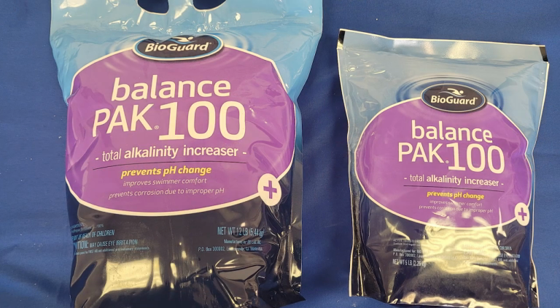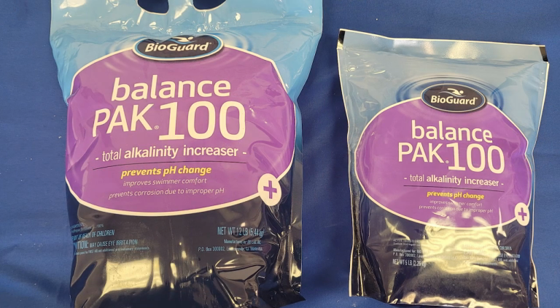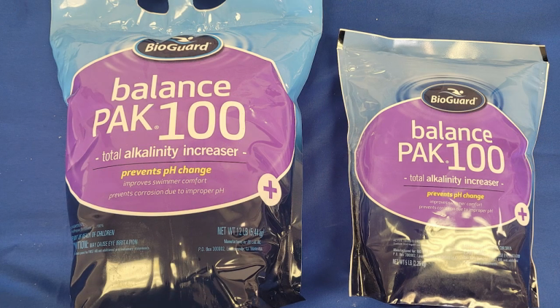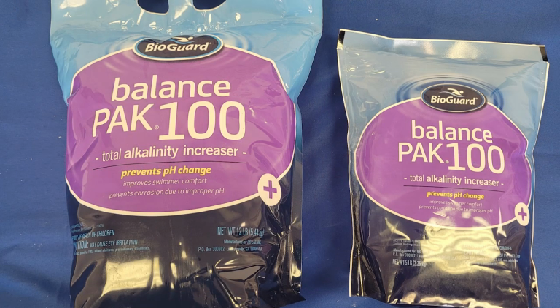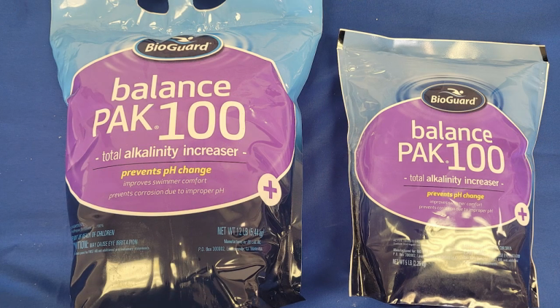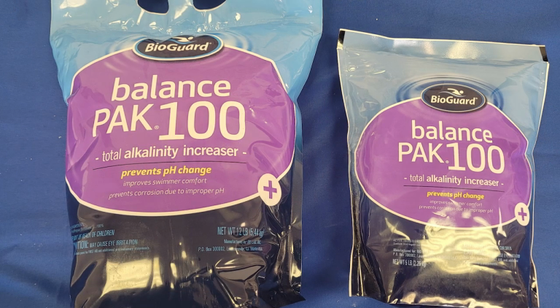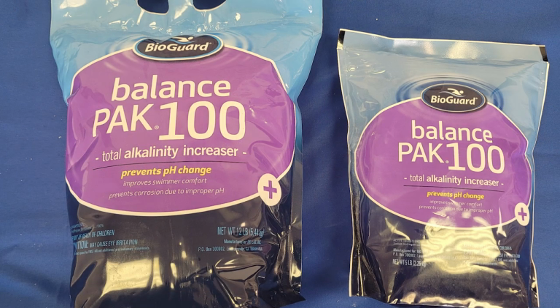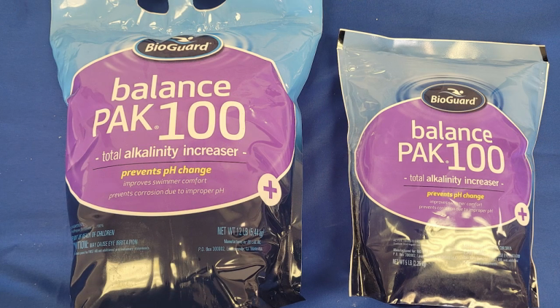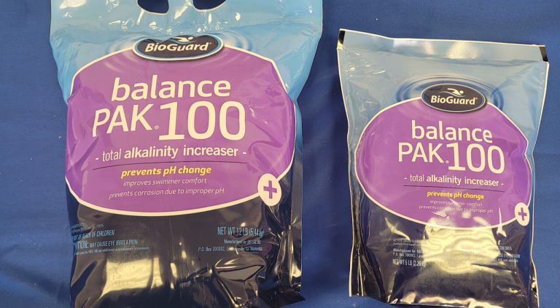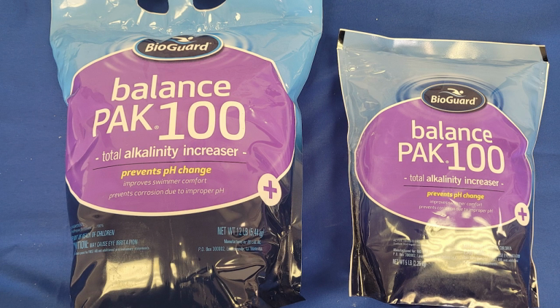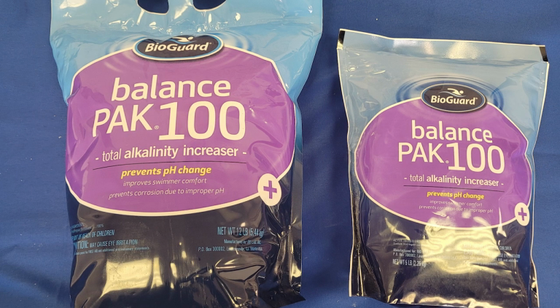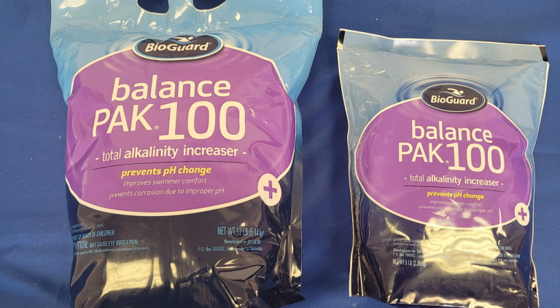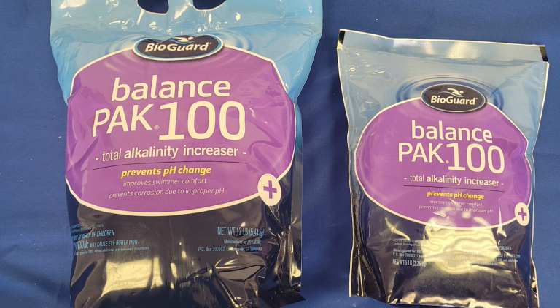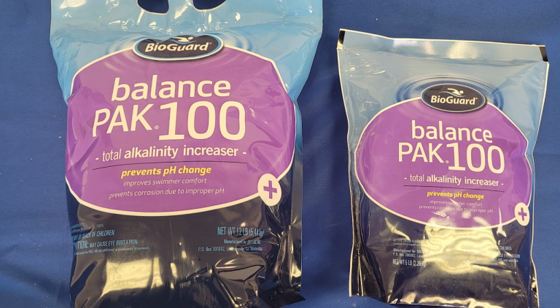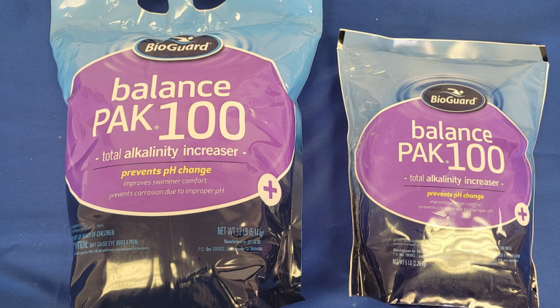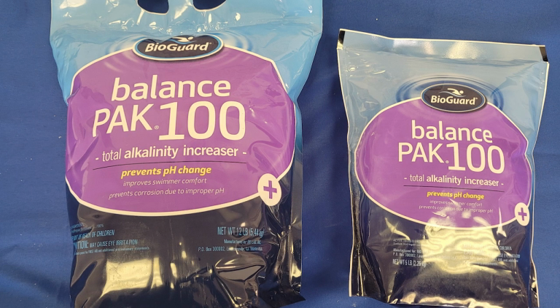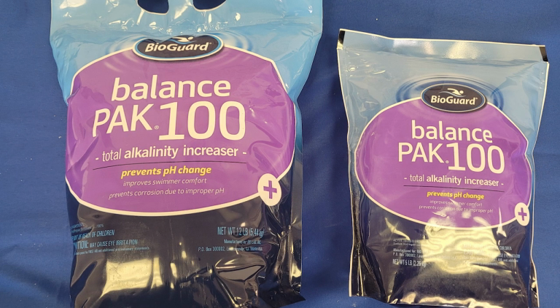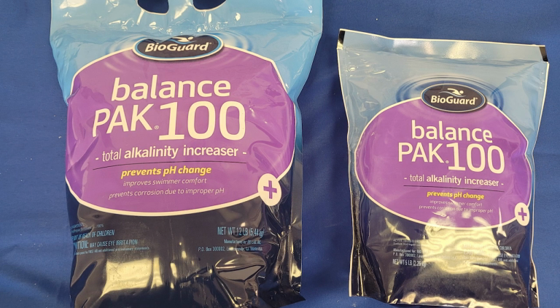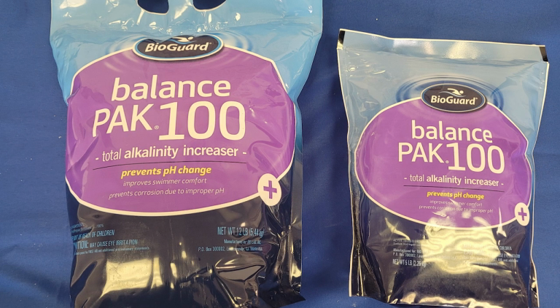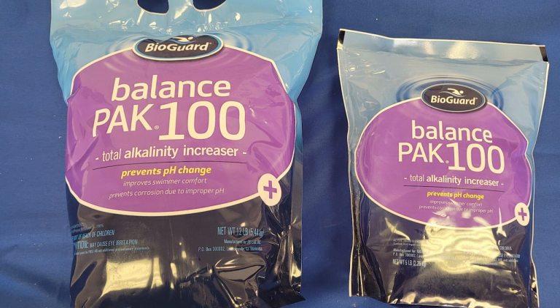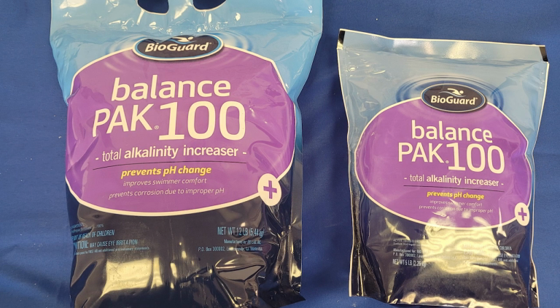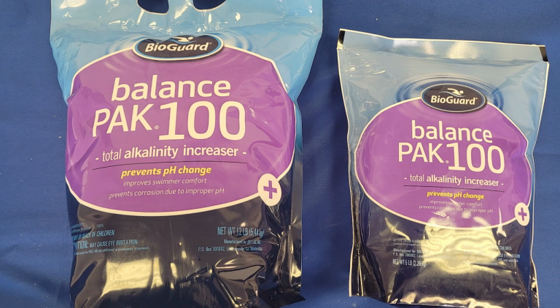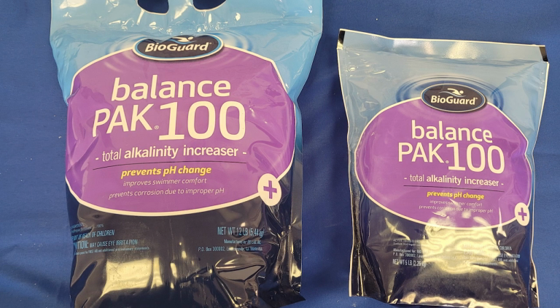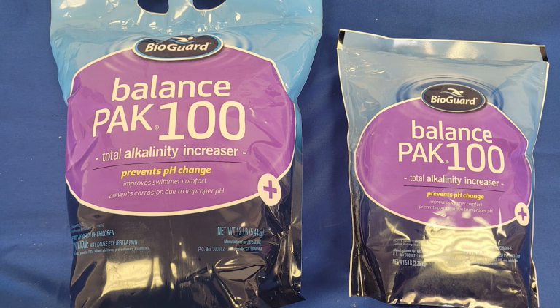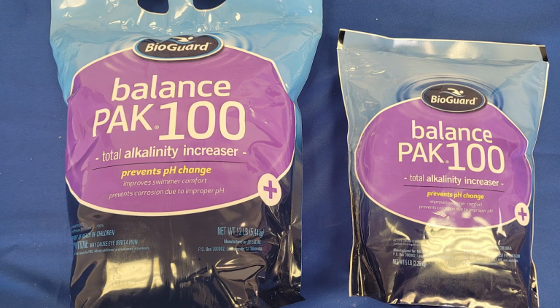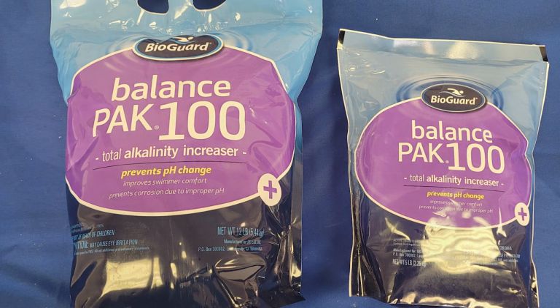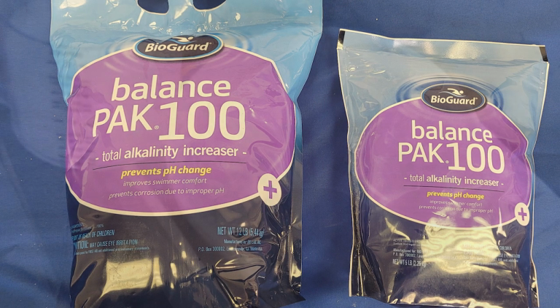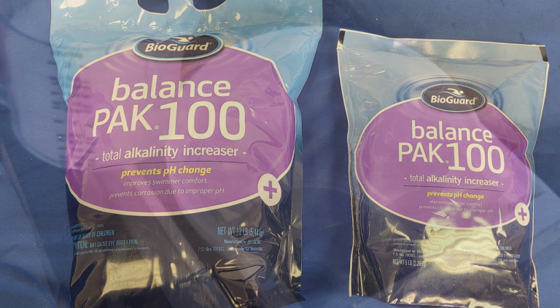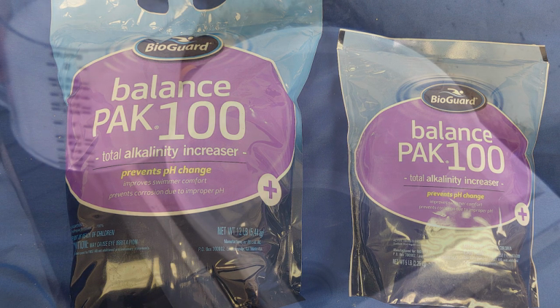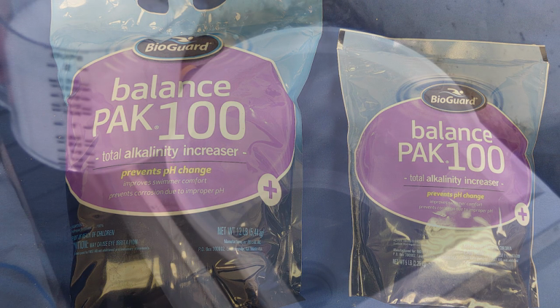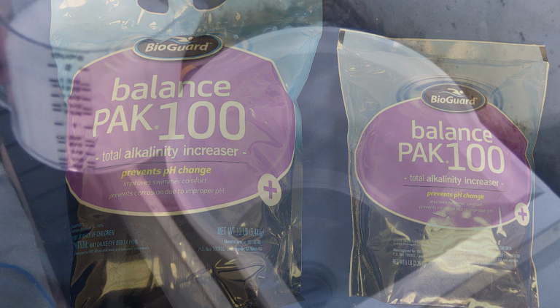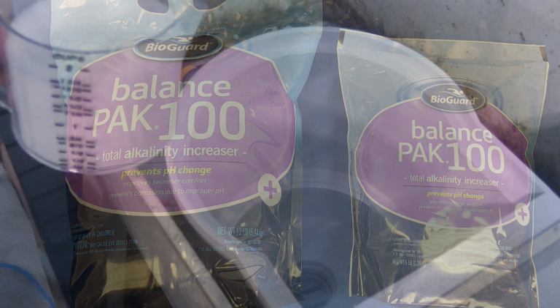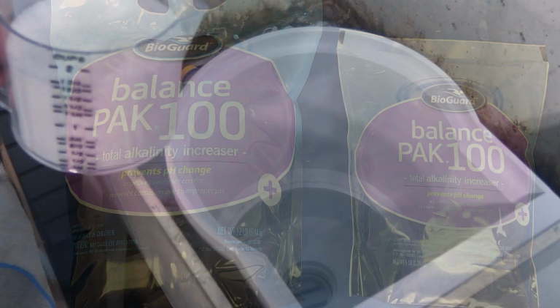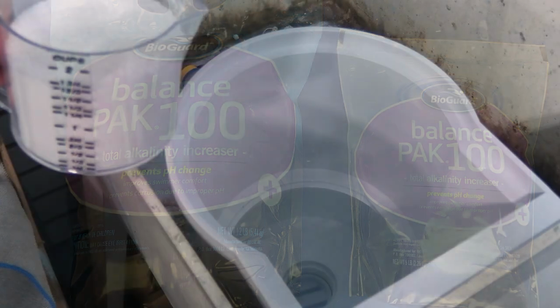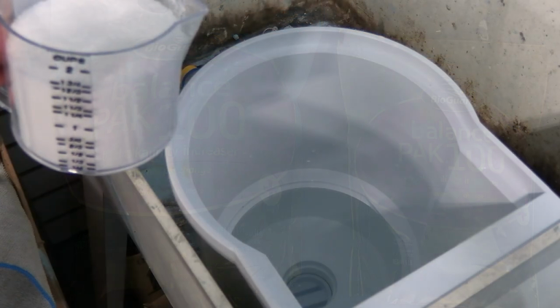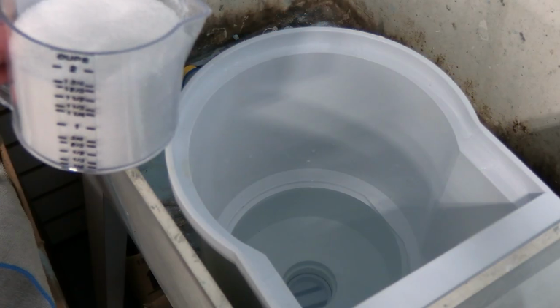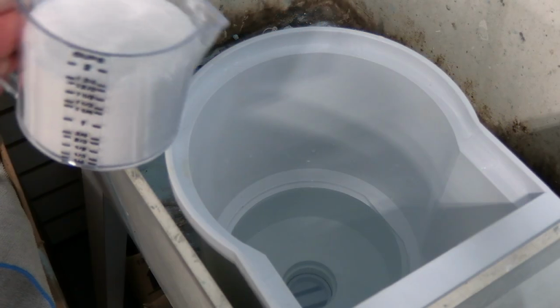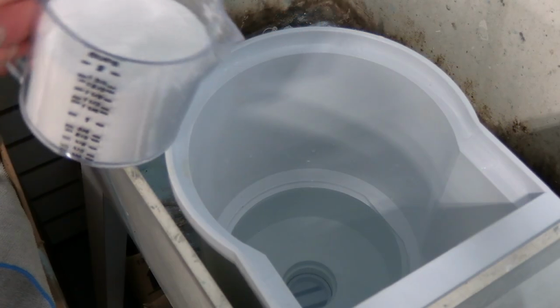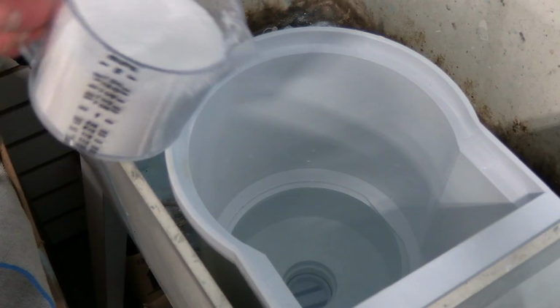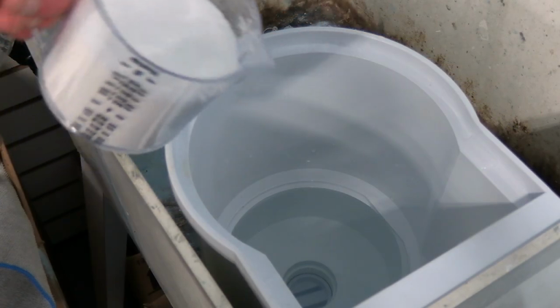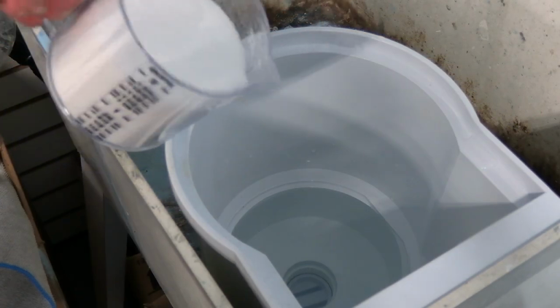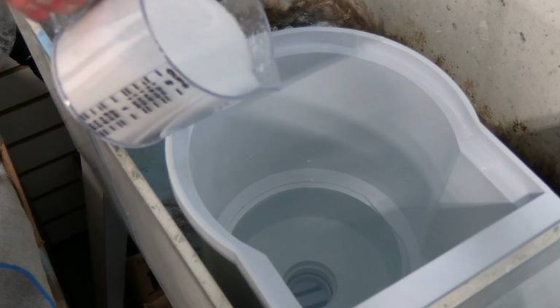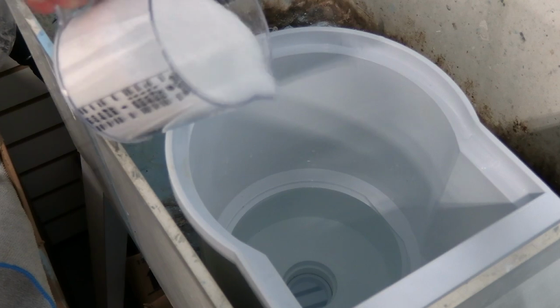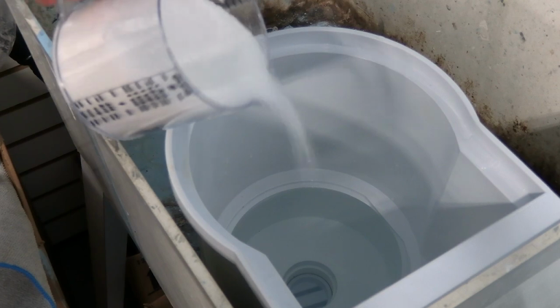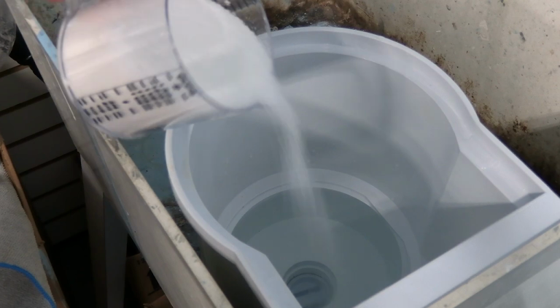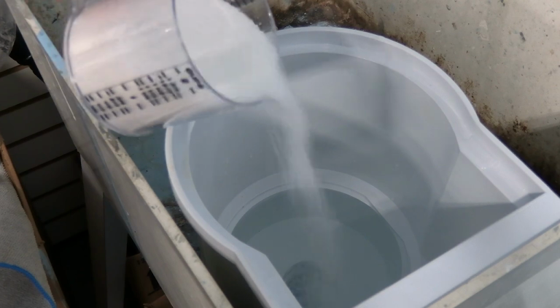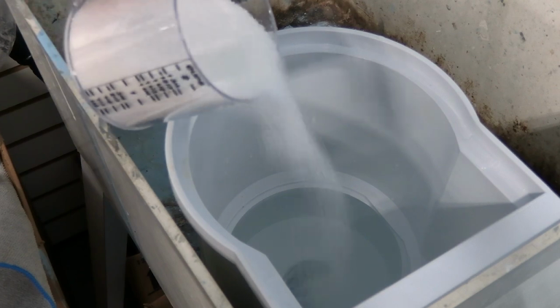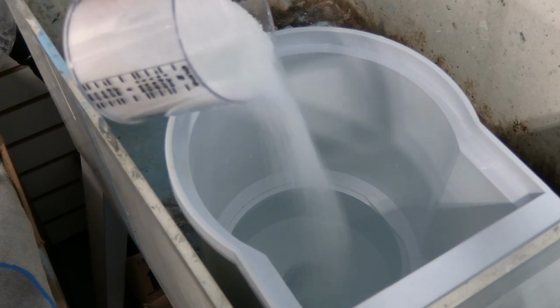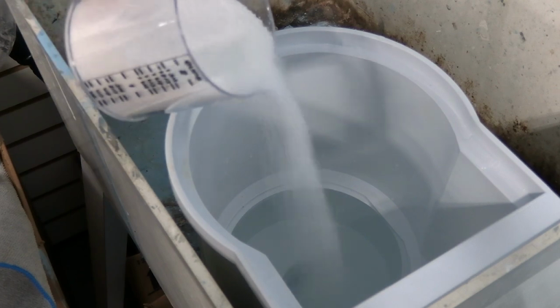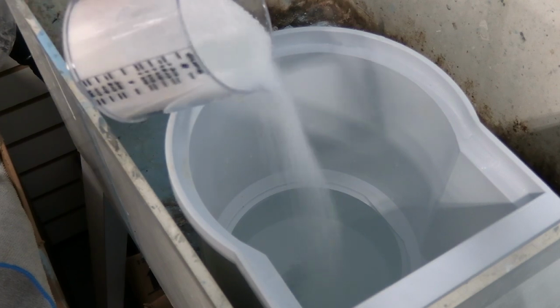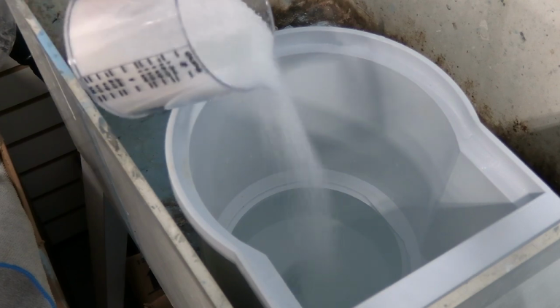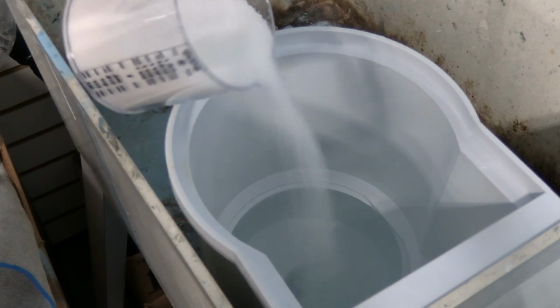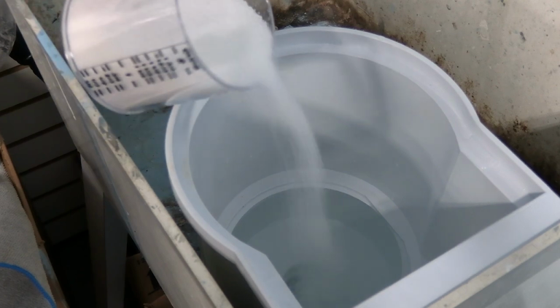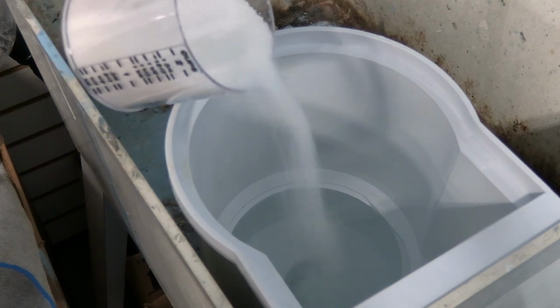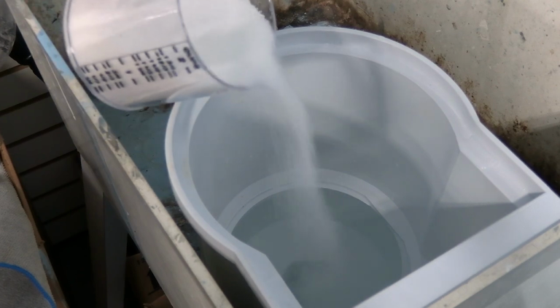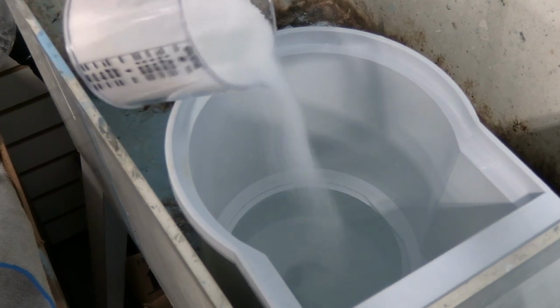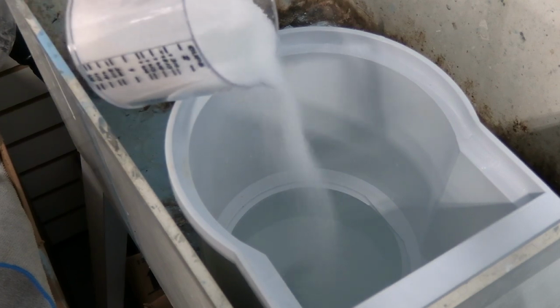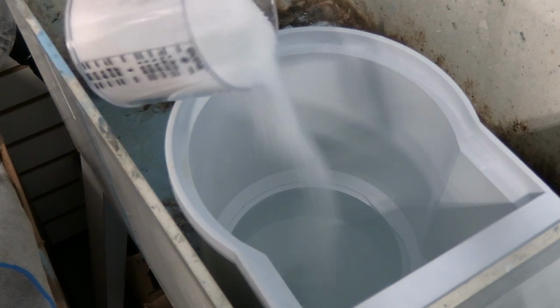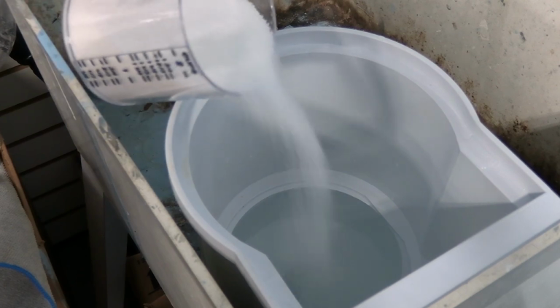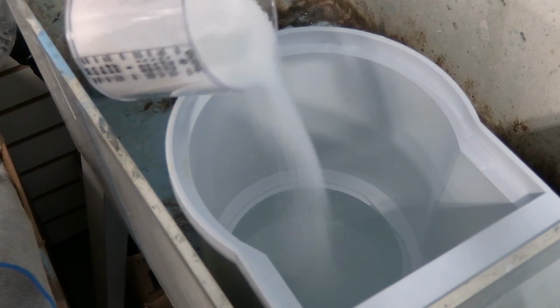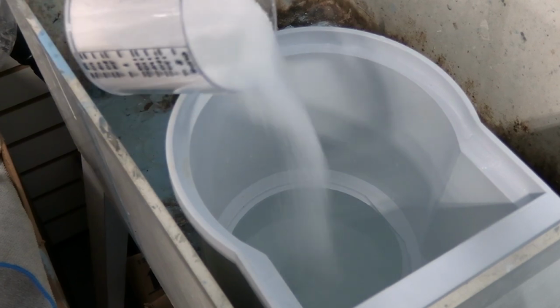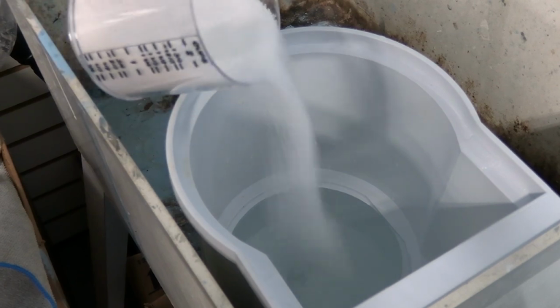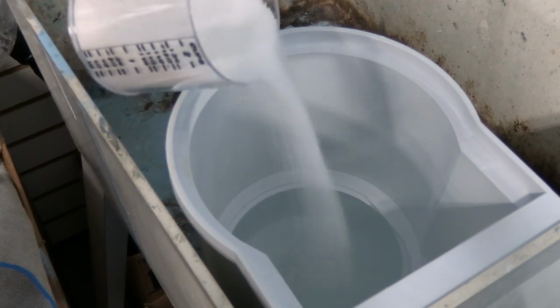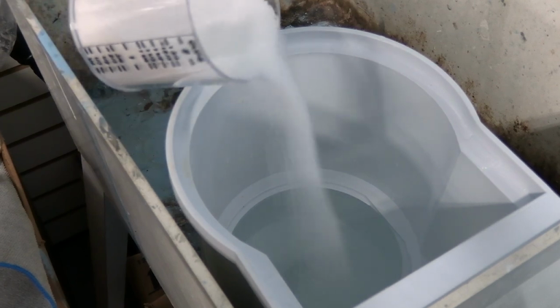Balance Pack 100 comes in 5 or 12 pound quantities, and to use, add the proper dosage through the pool skimmer with the pump running.